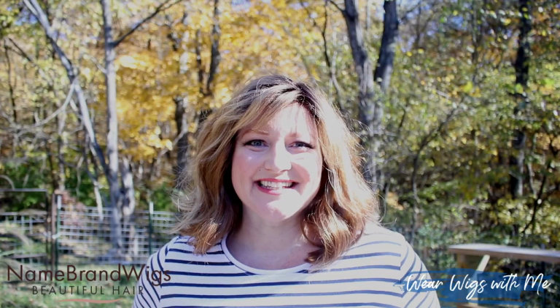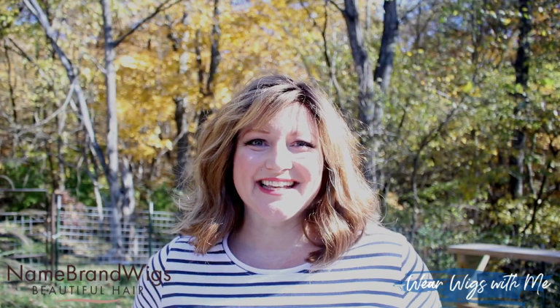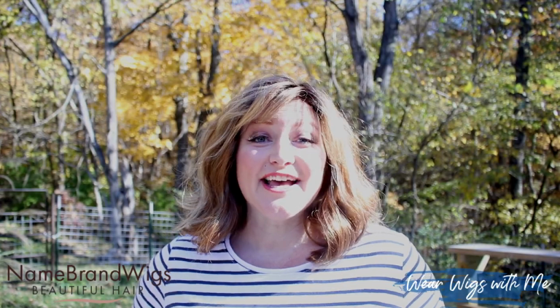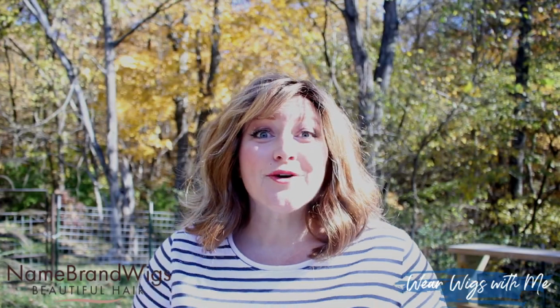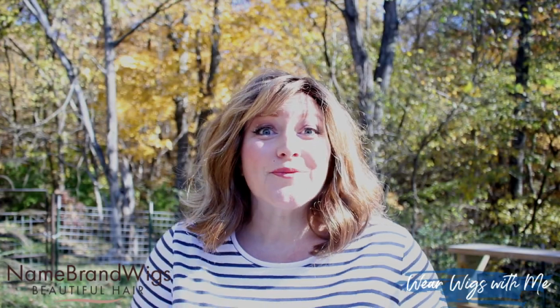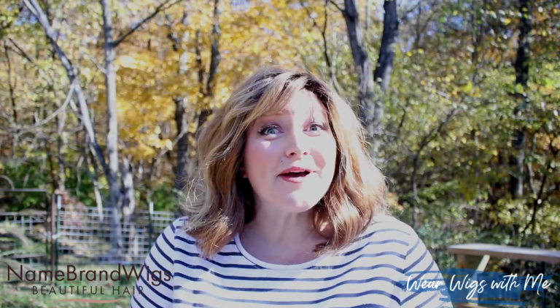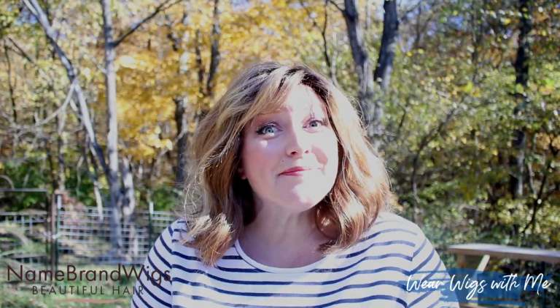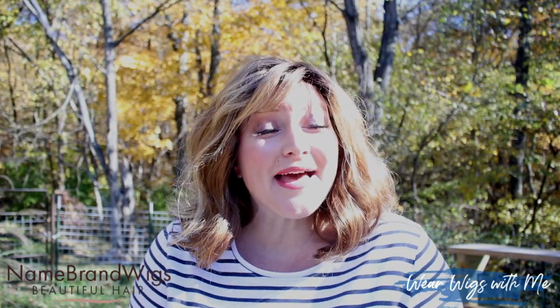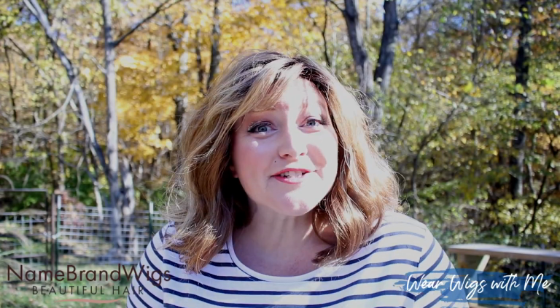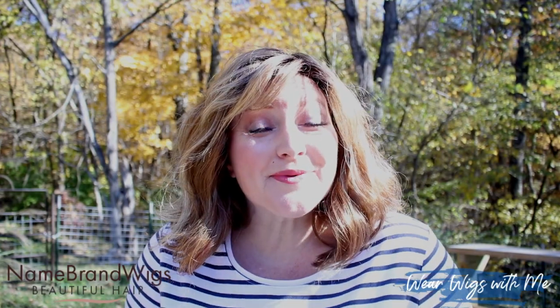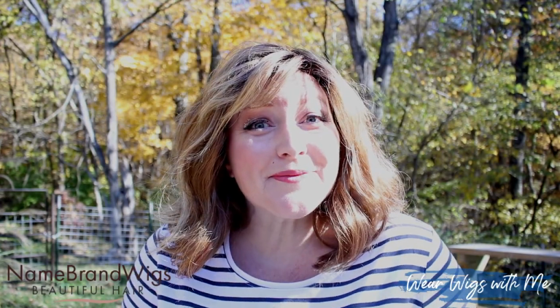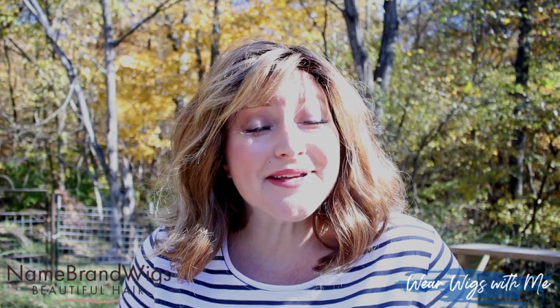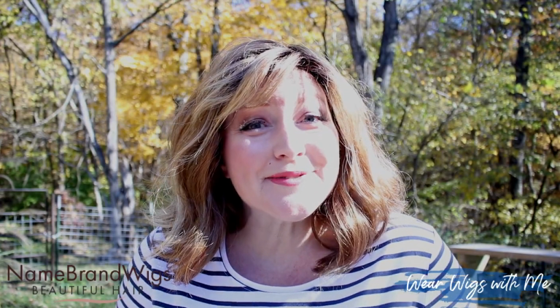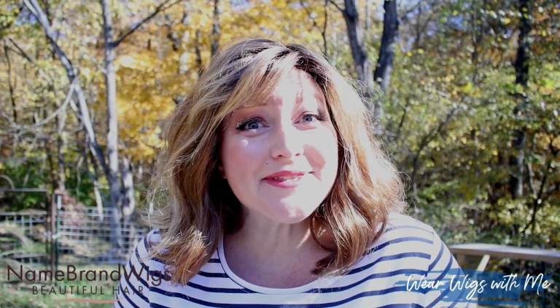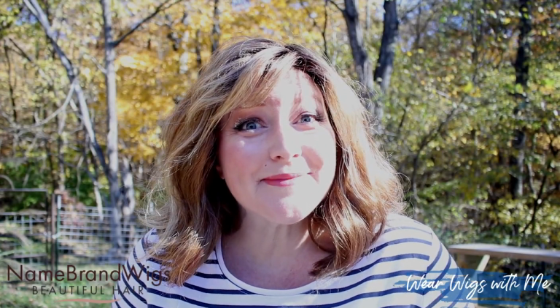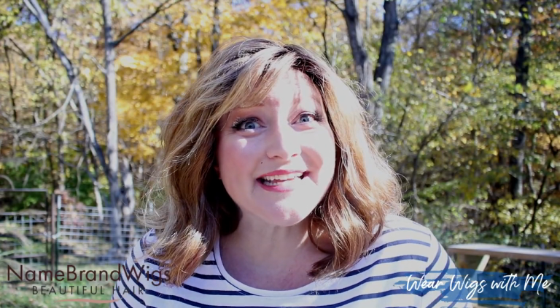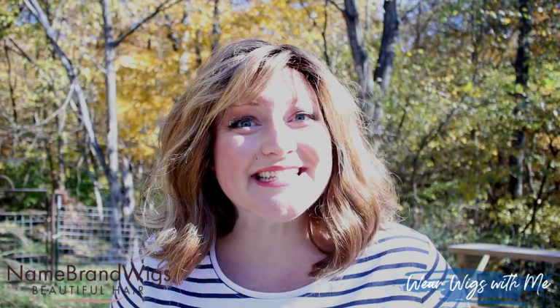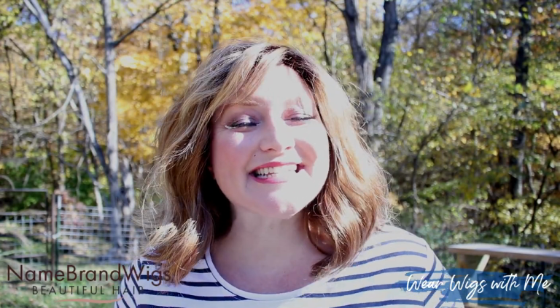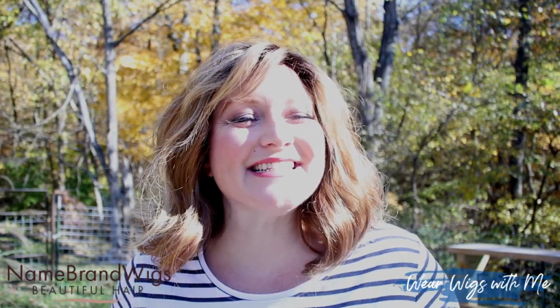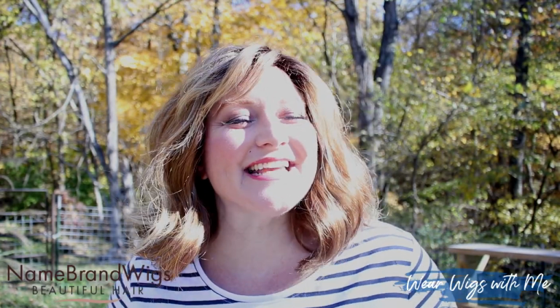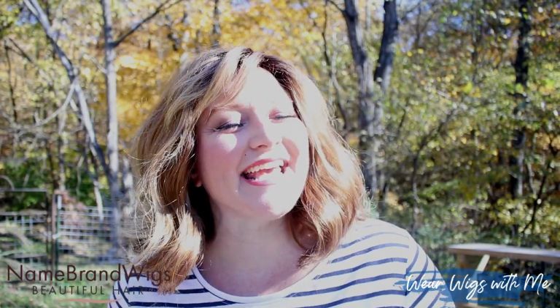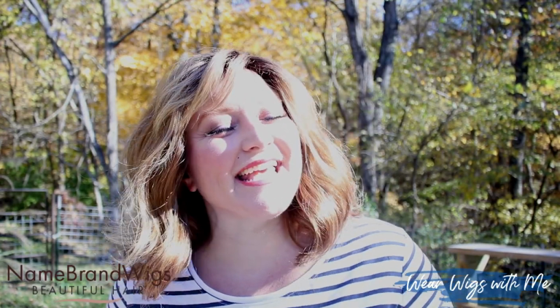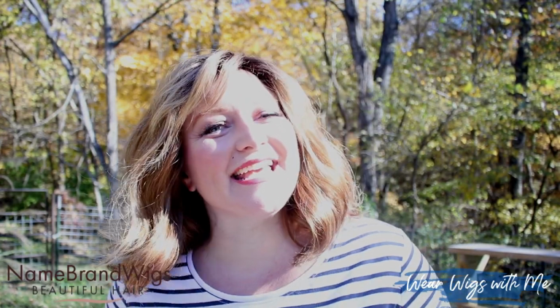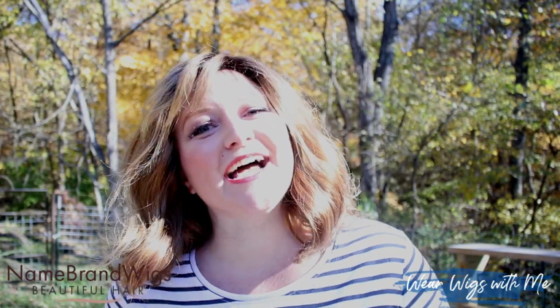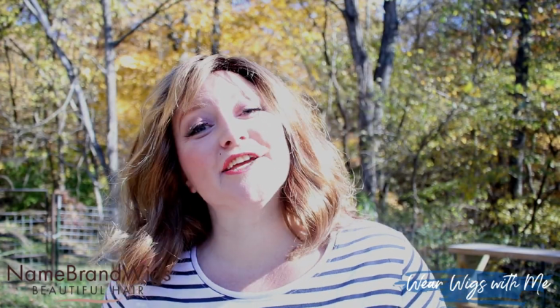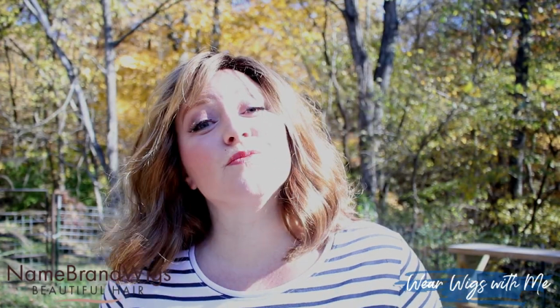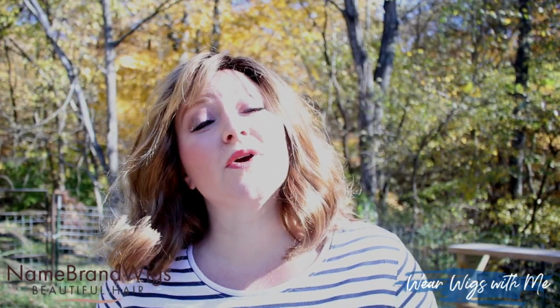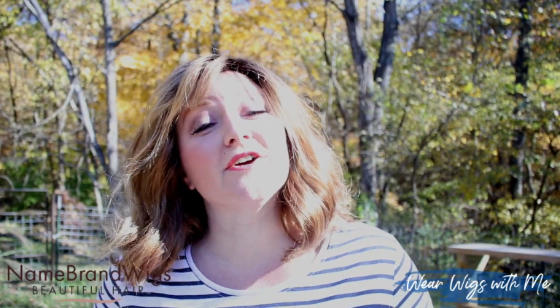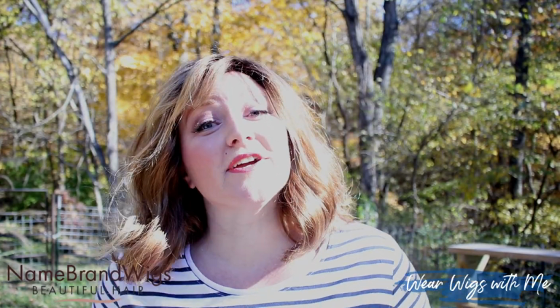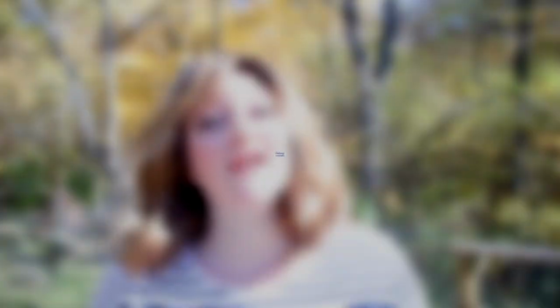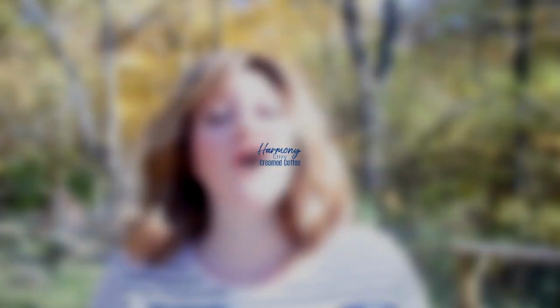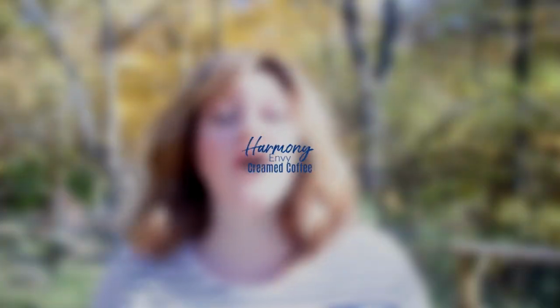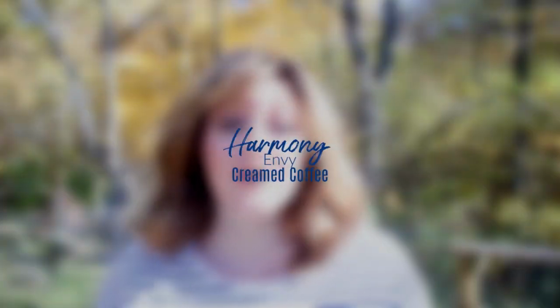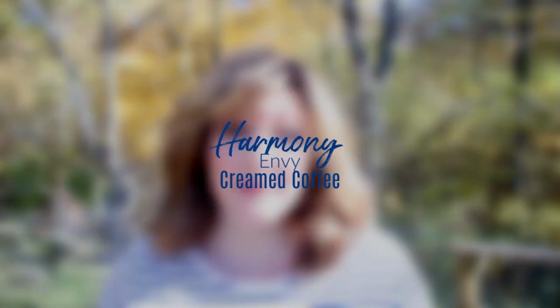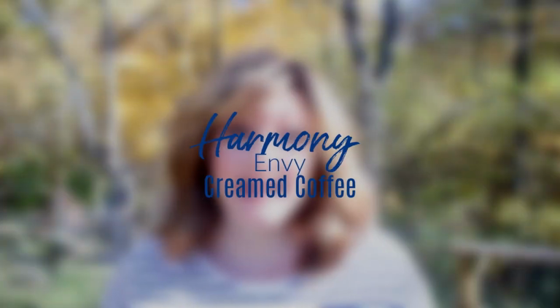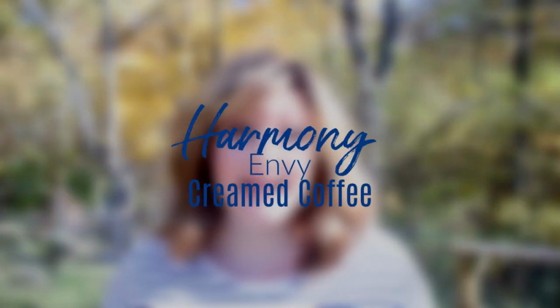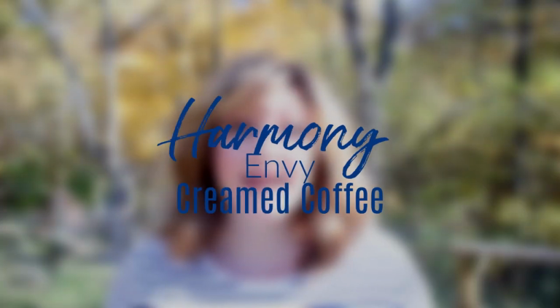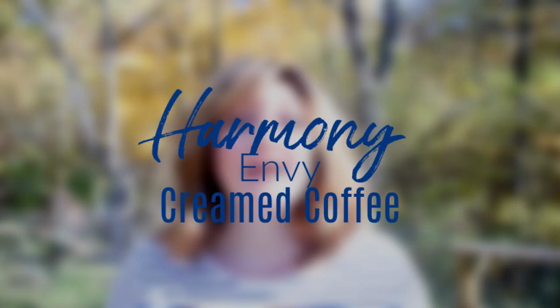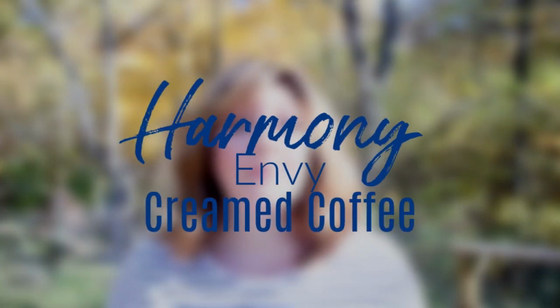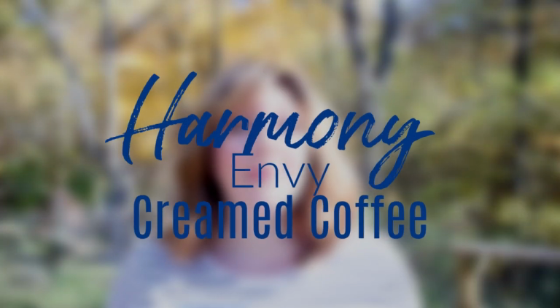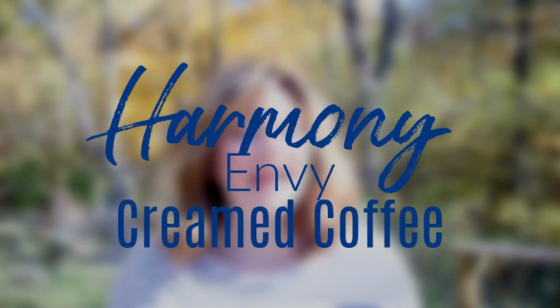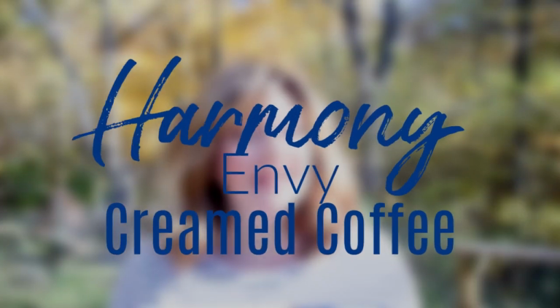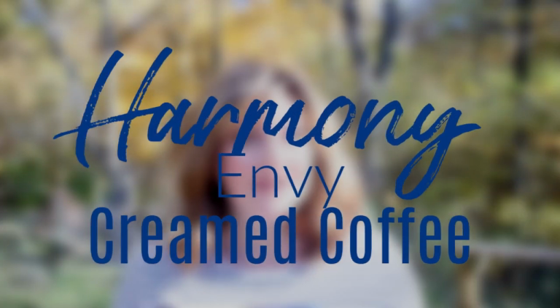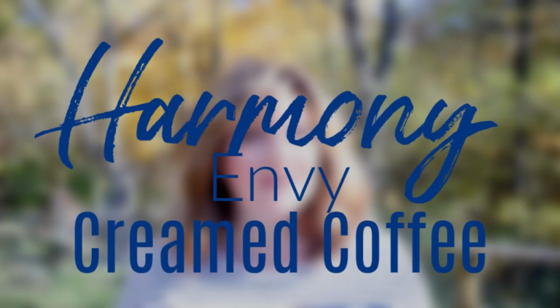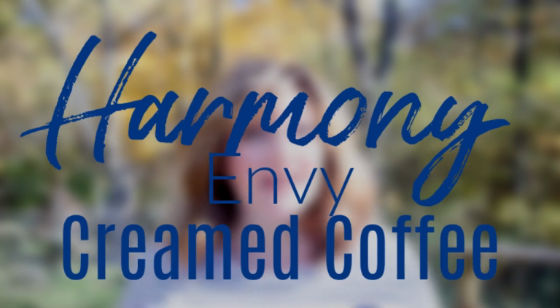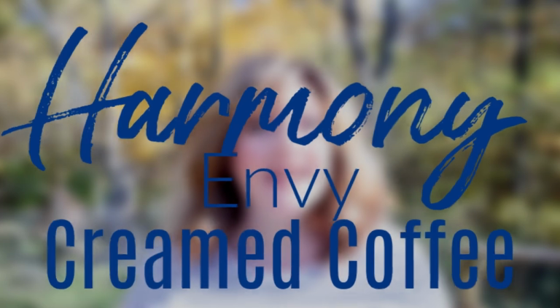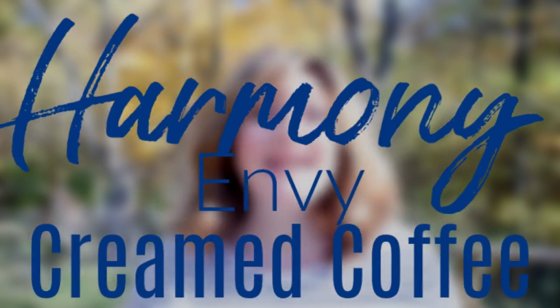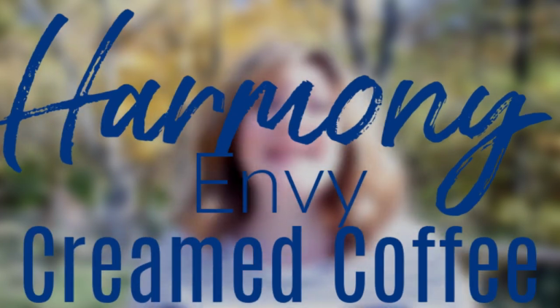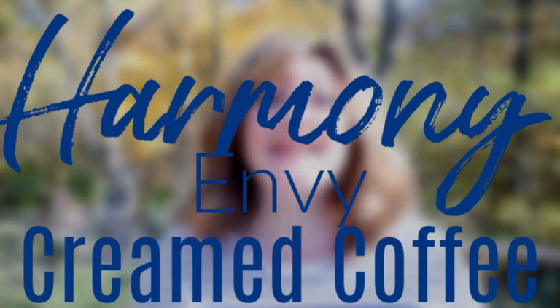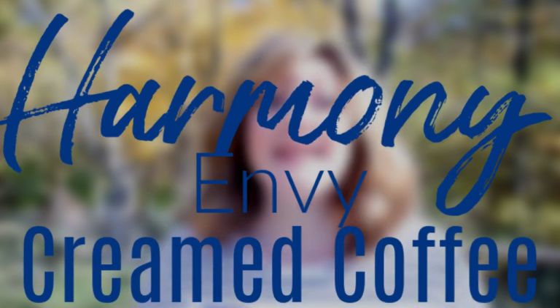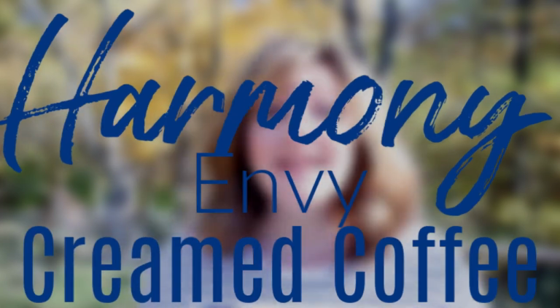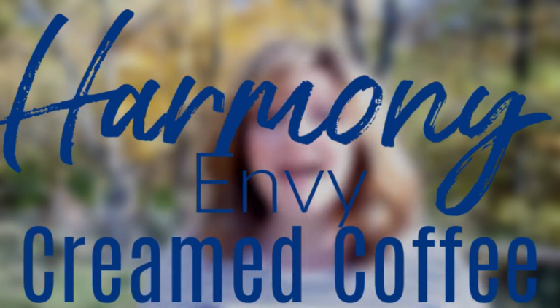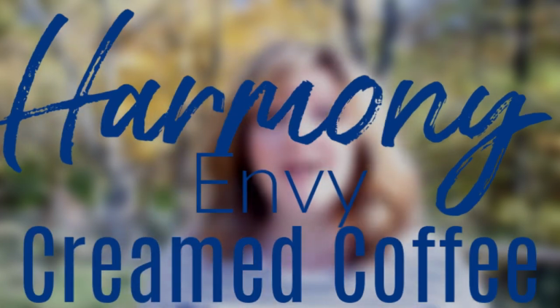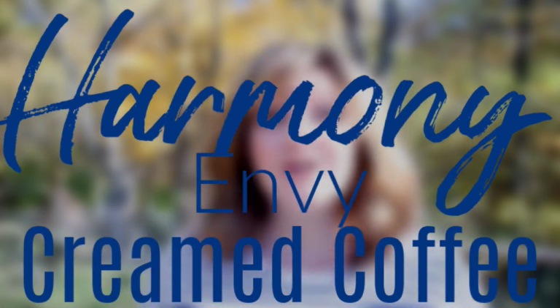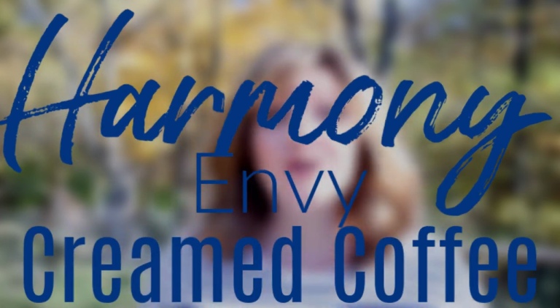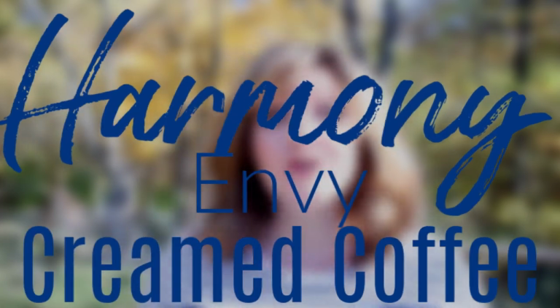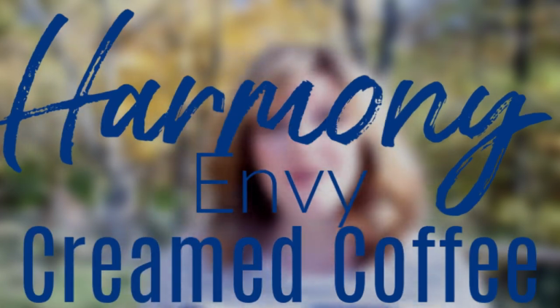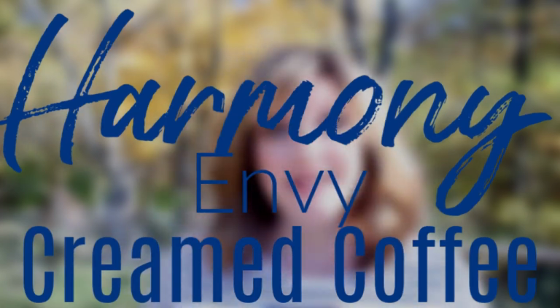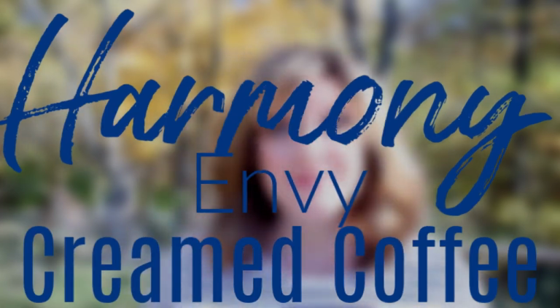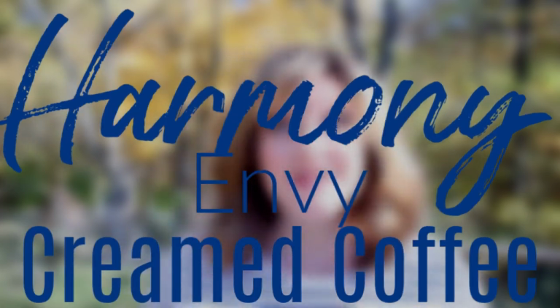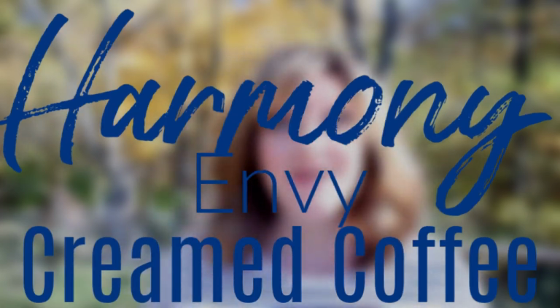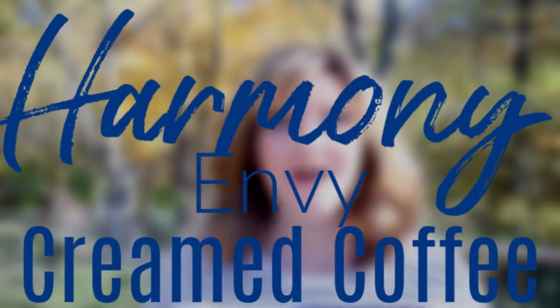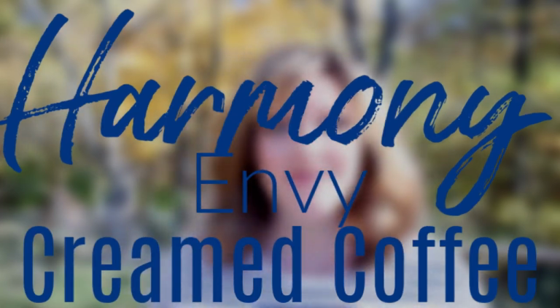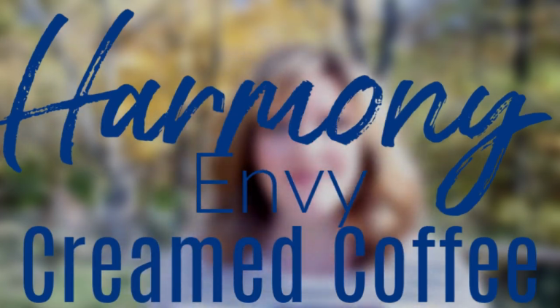Welcome back to Wear Wigs with me. Today I am wearing Harmony by Envy in the color Creamed Coffee.